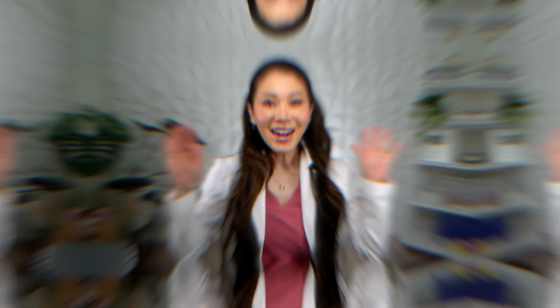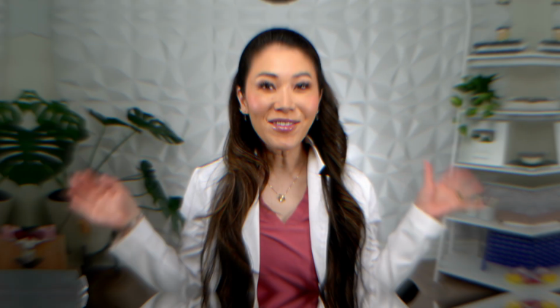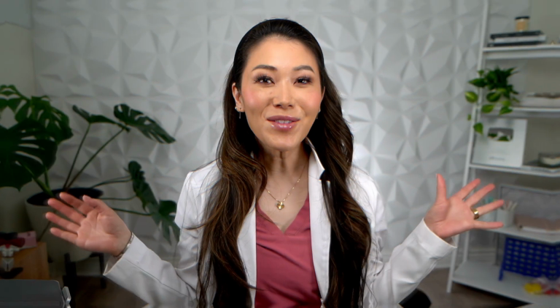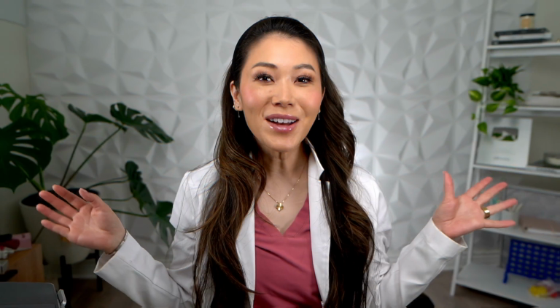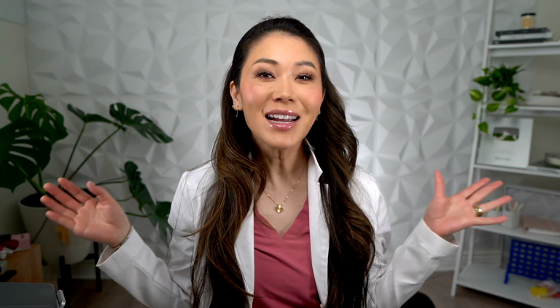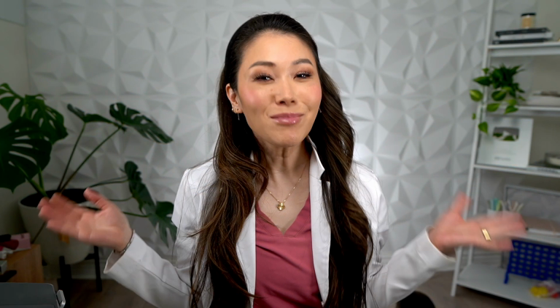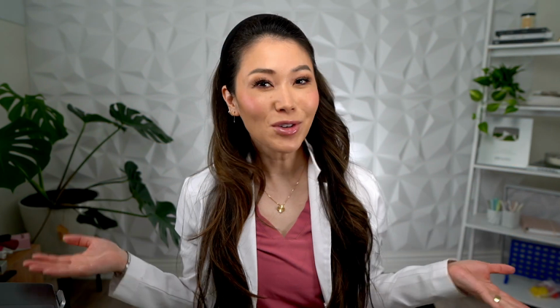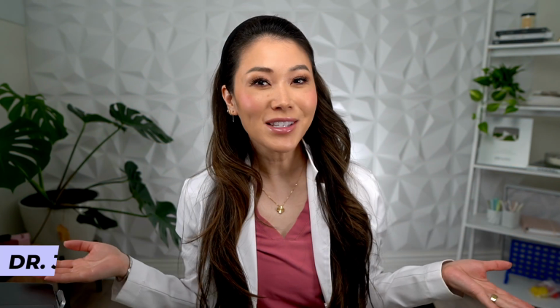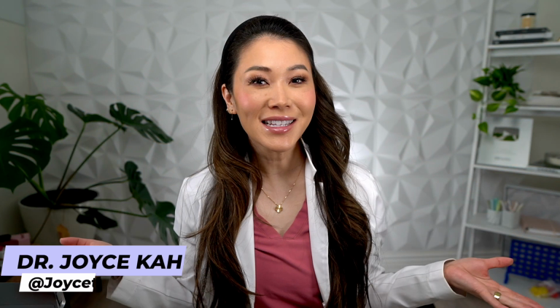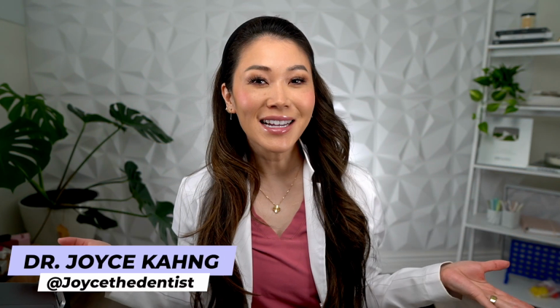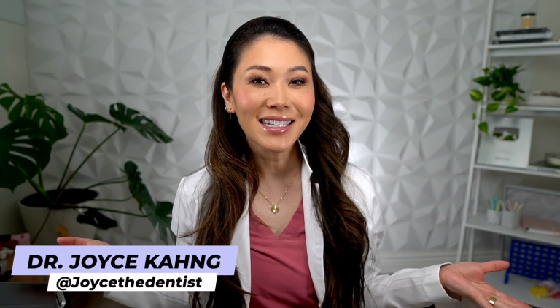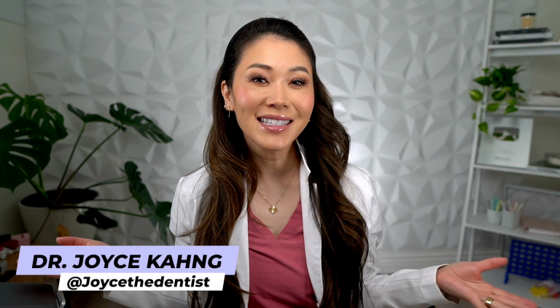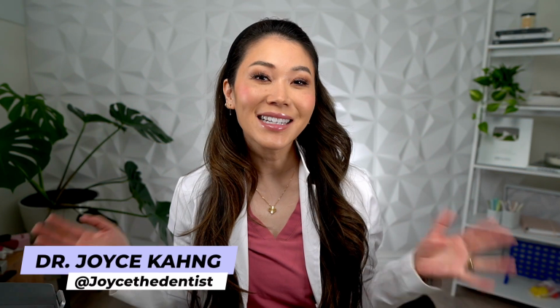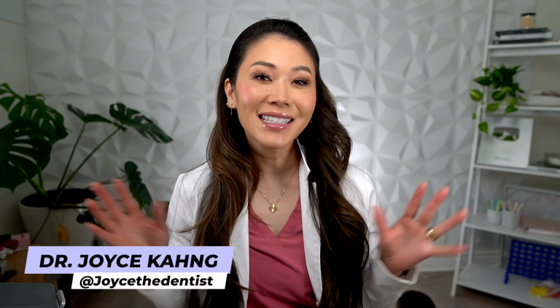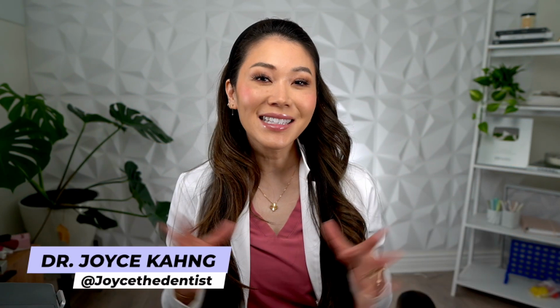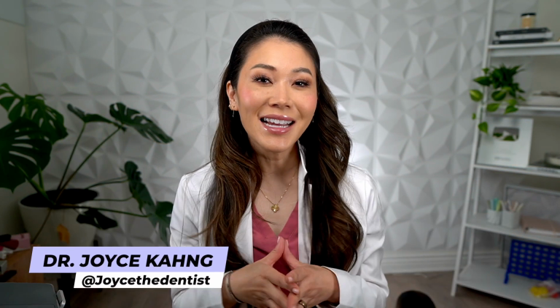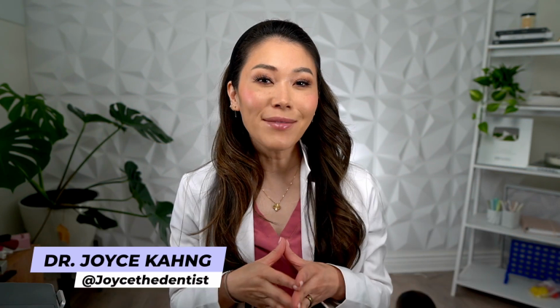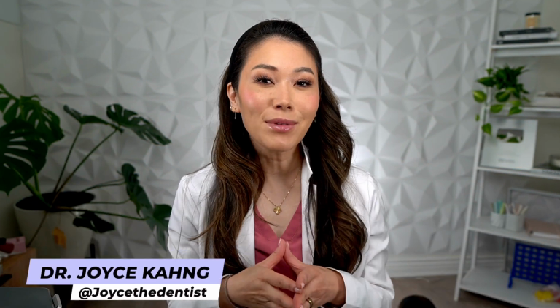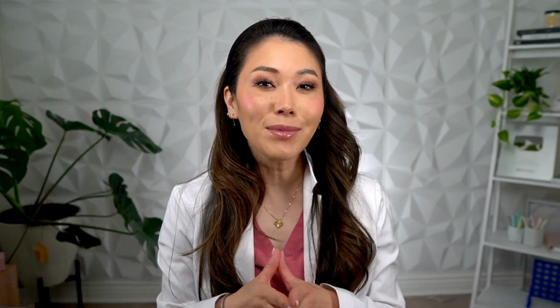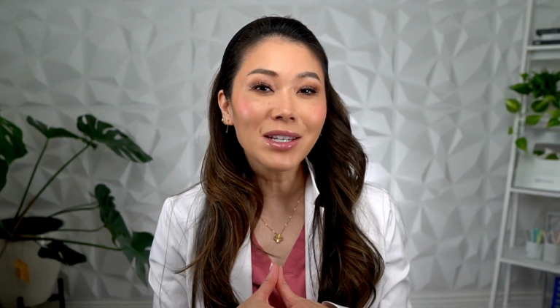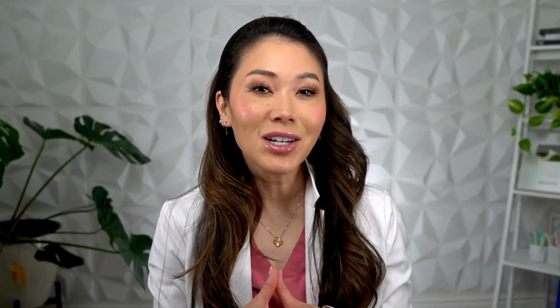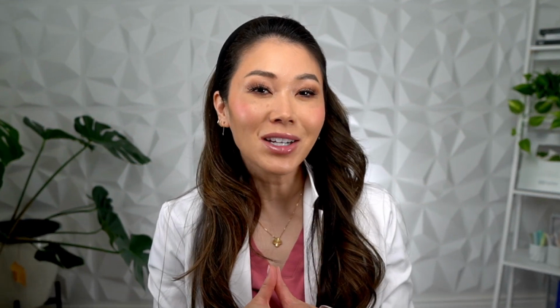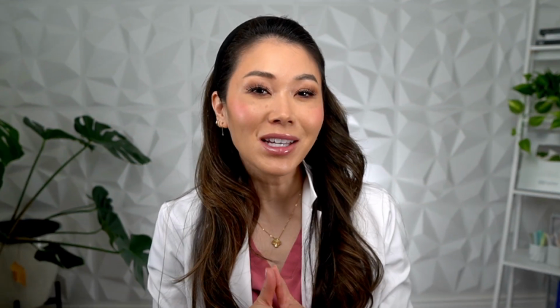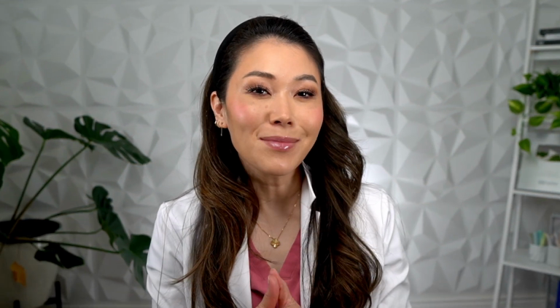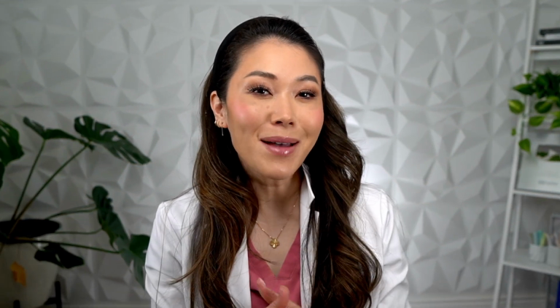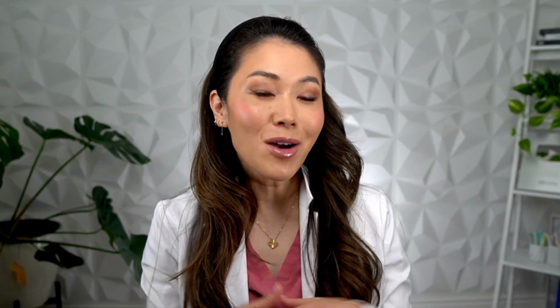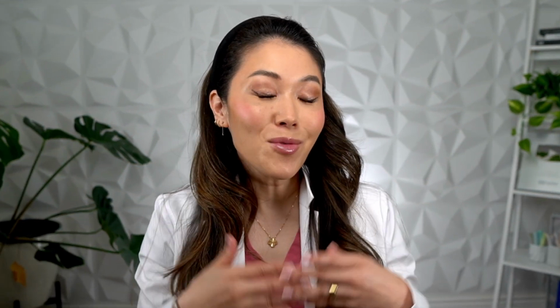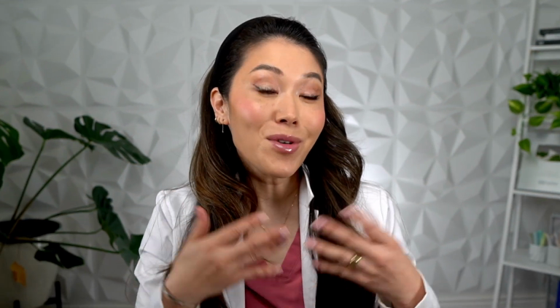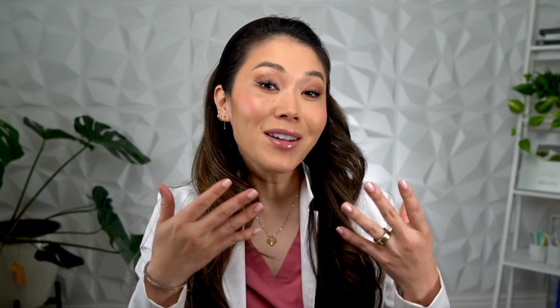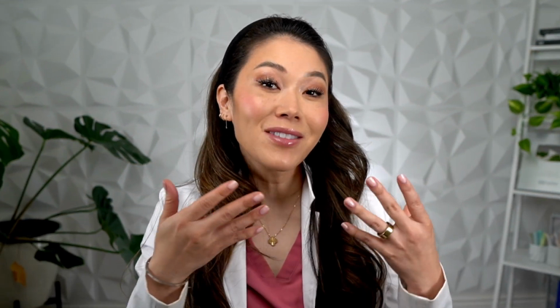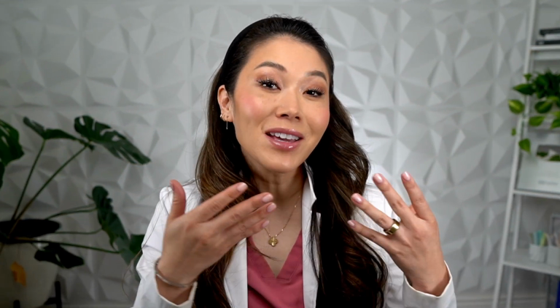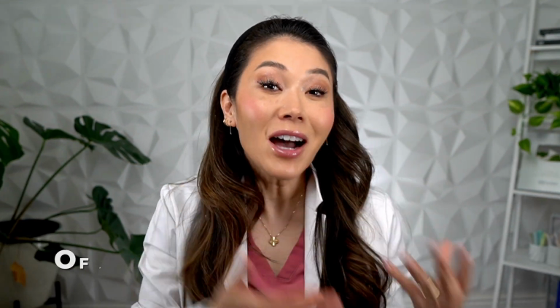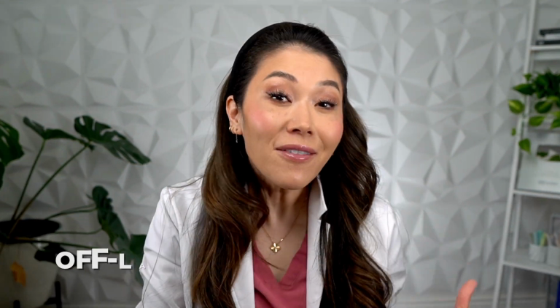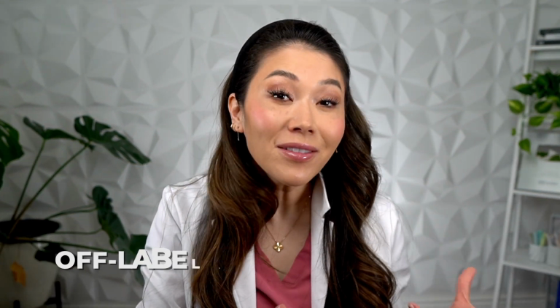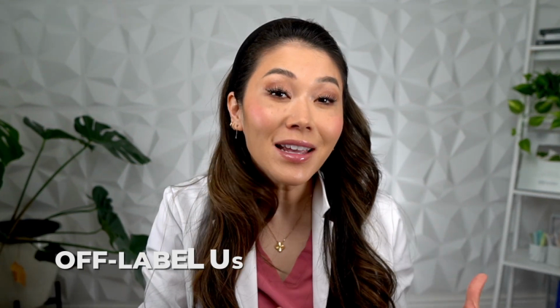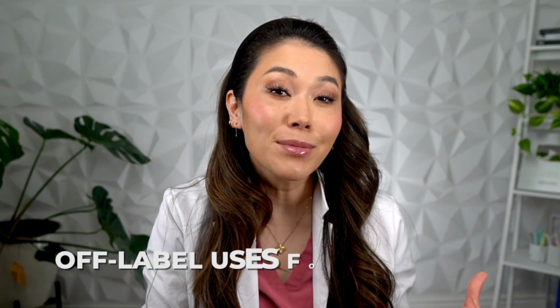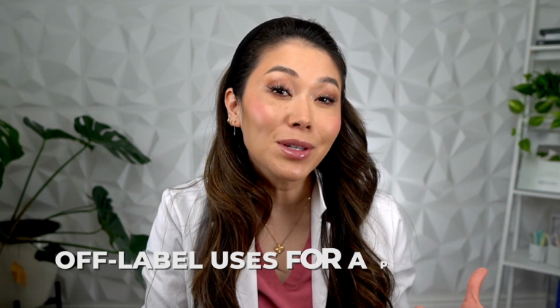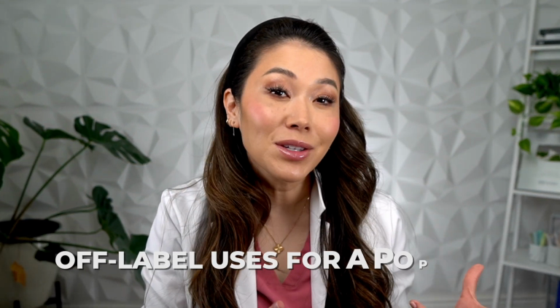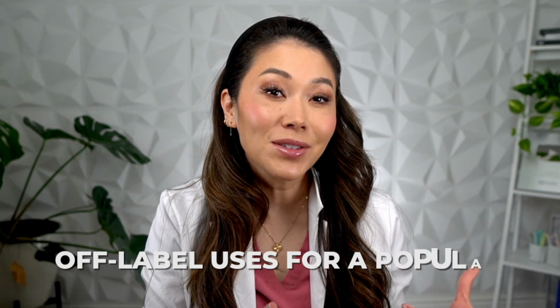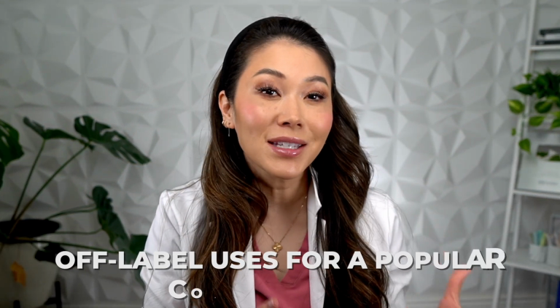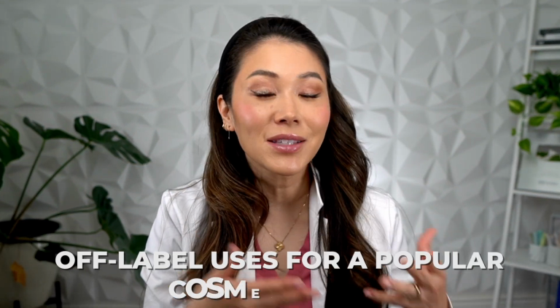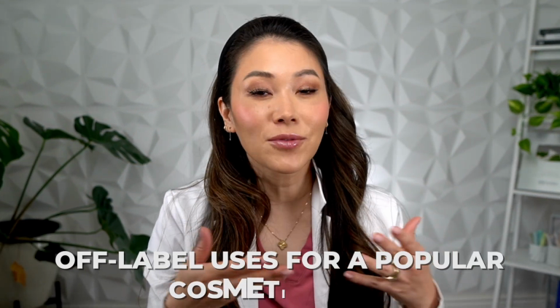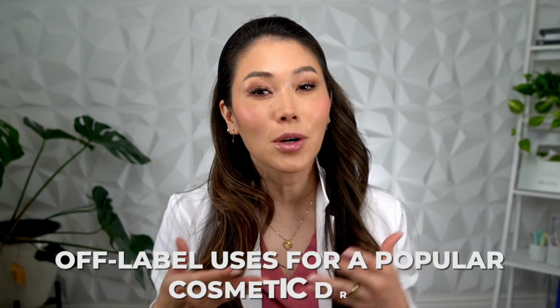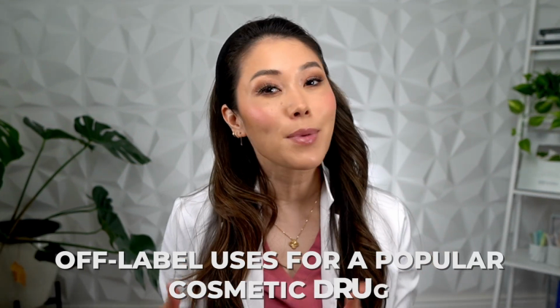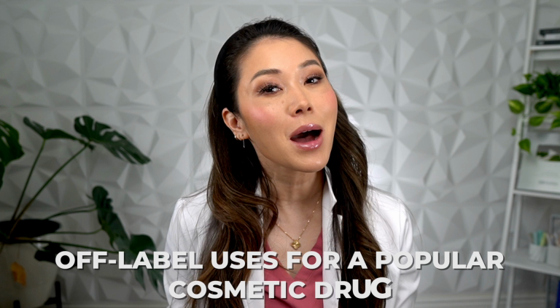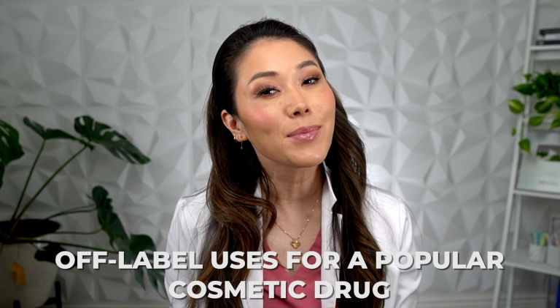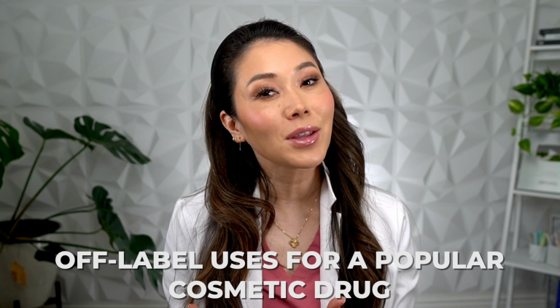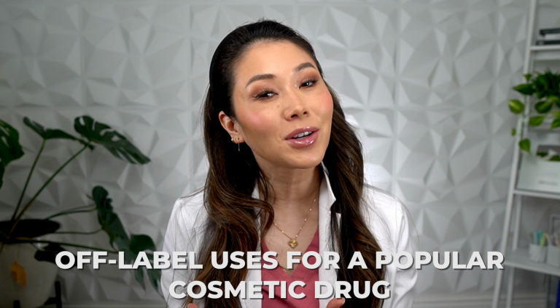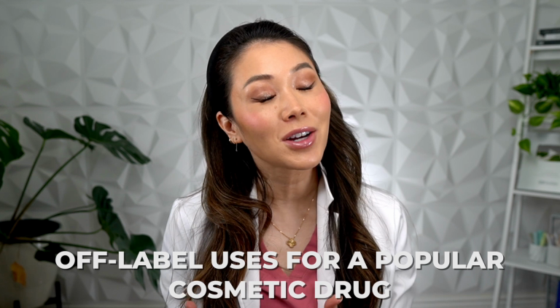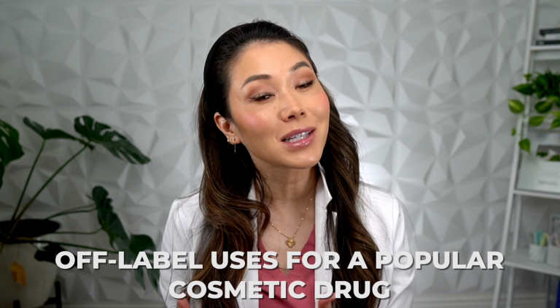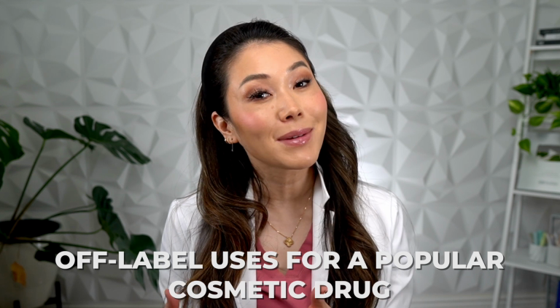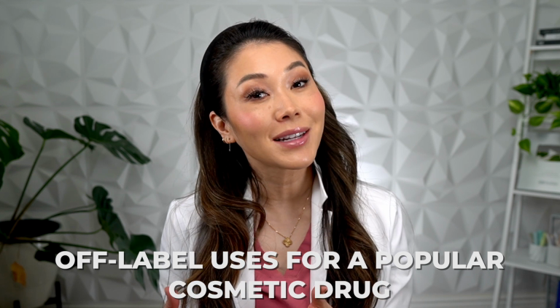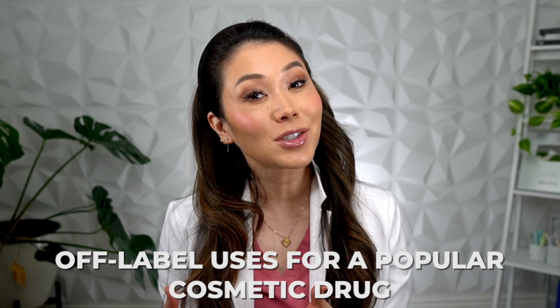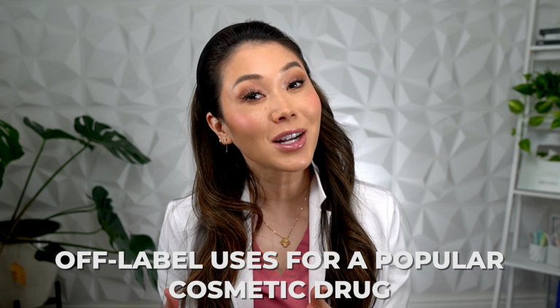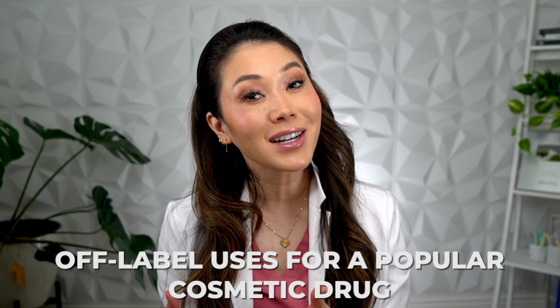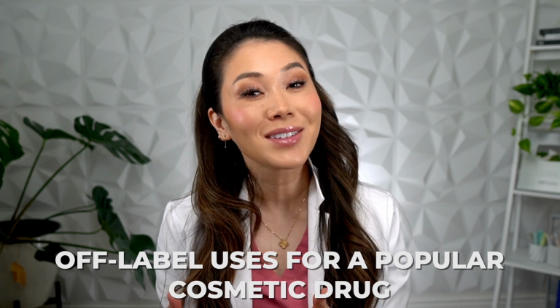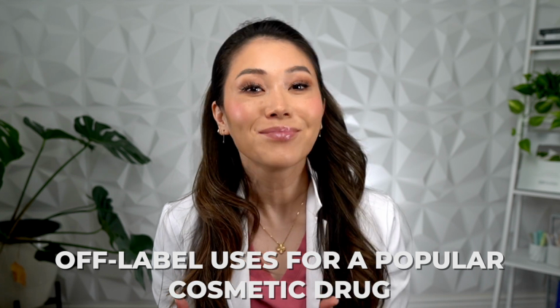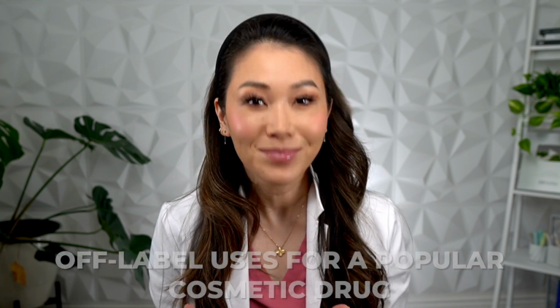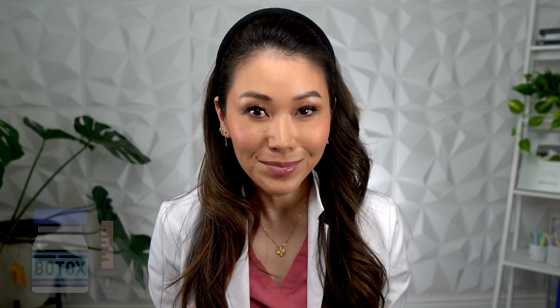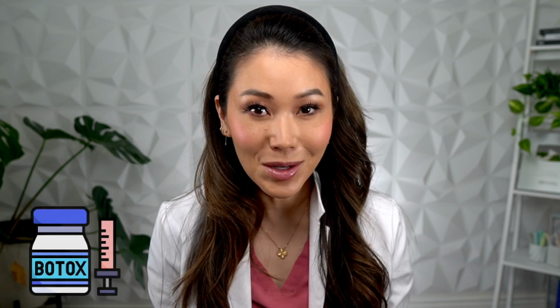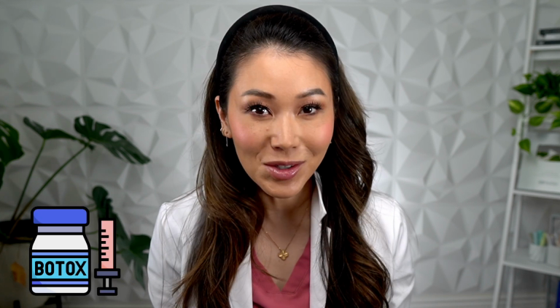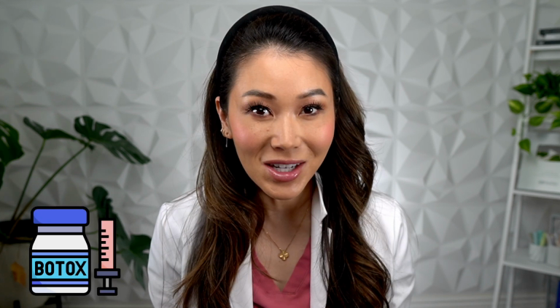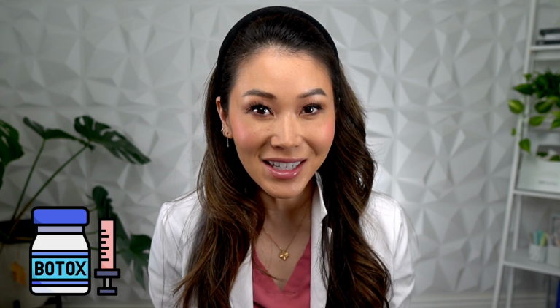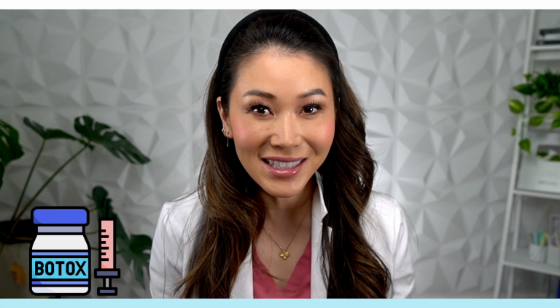Hi everyone, I'm Joyce the dentist. Today, I'm going to be talking about one of the off-label uses for a popular cosmetic drug, Botox.